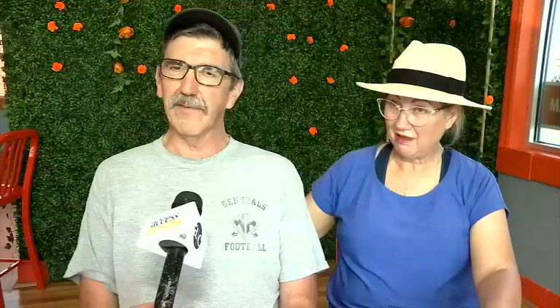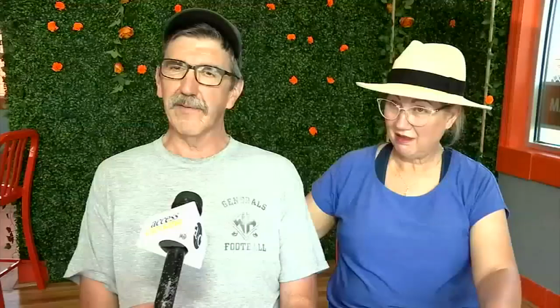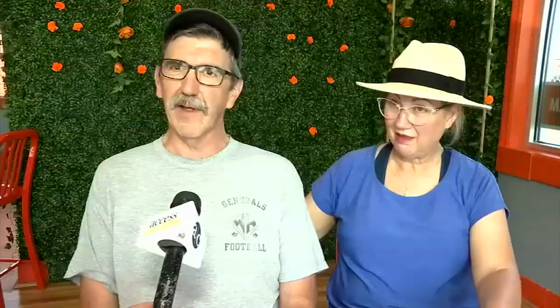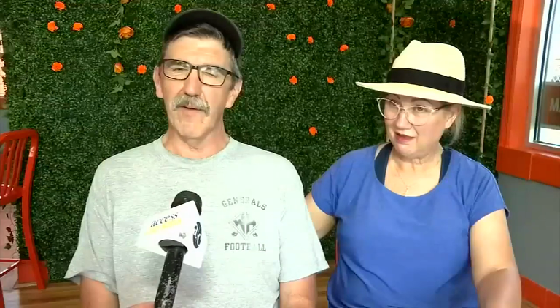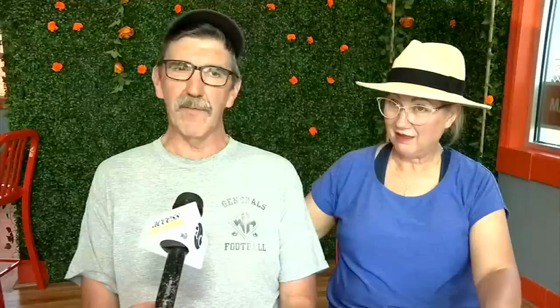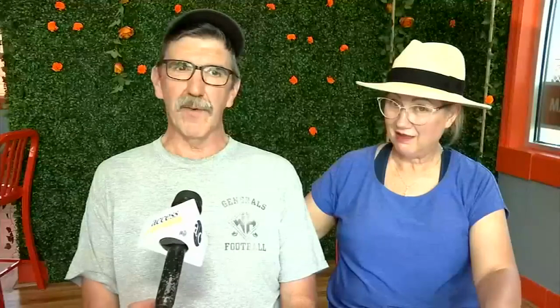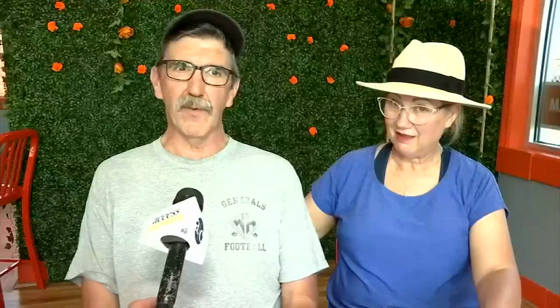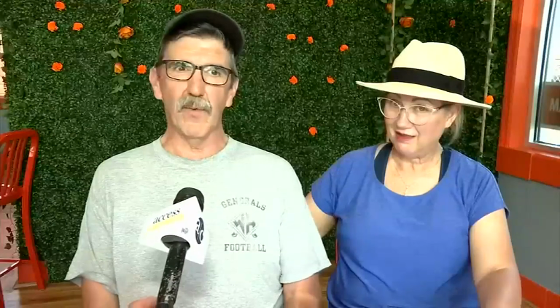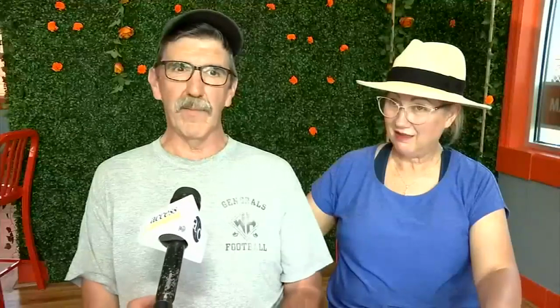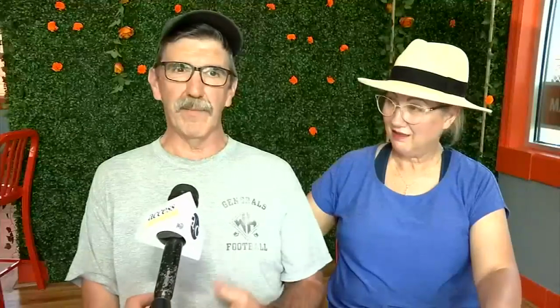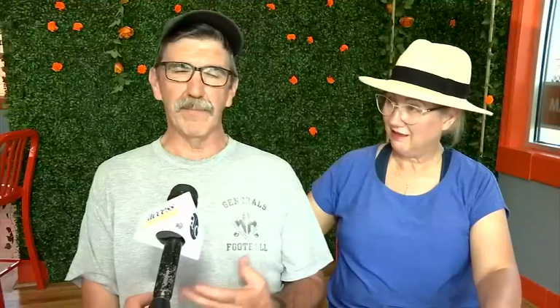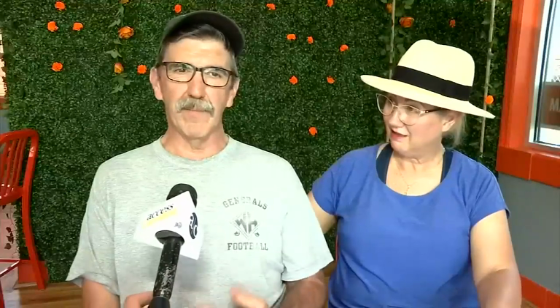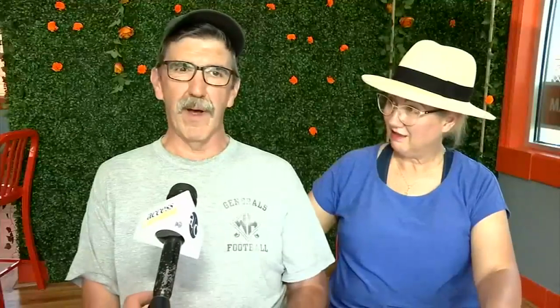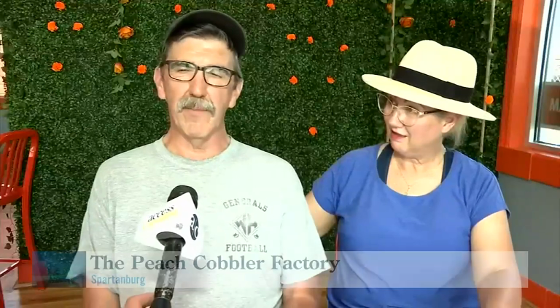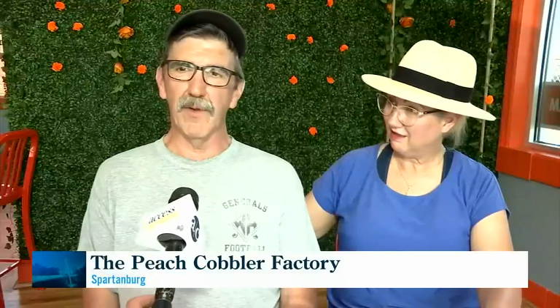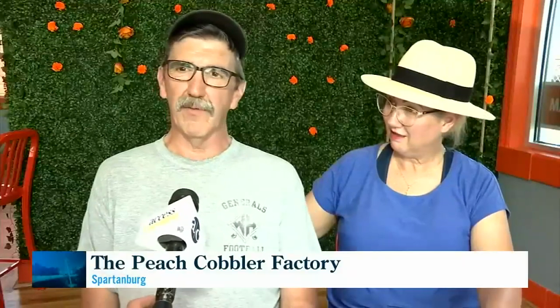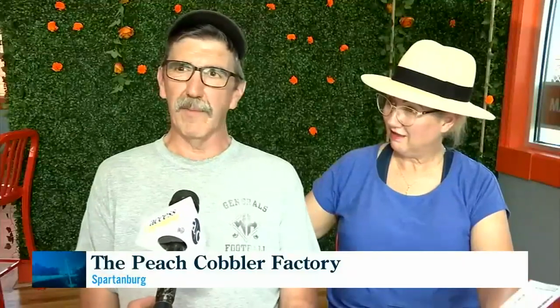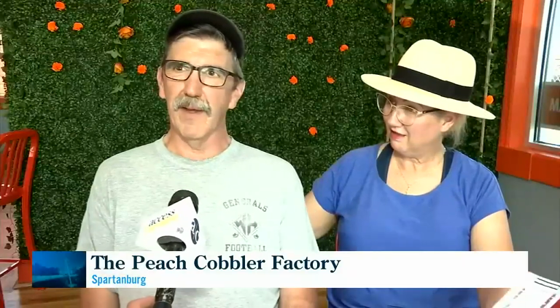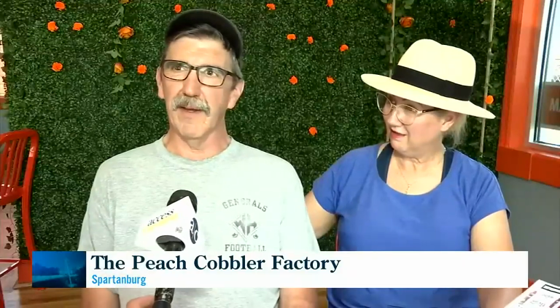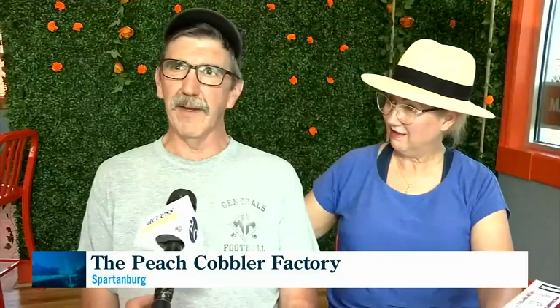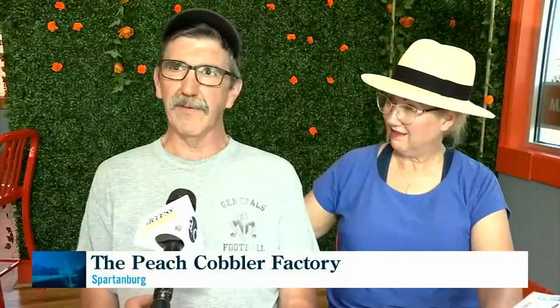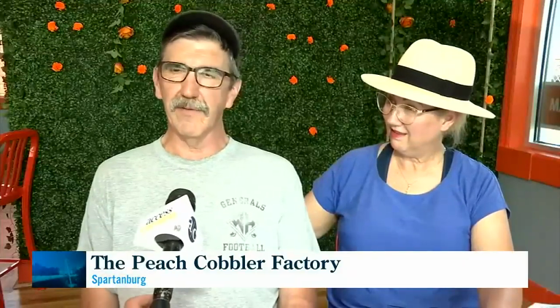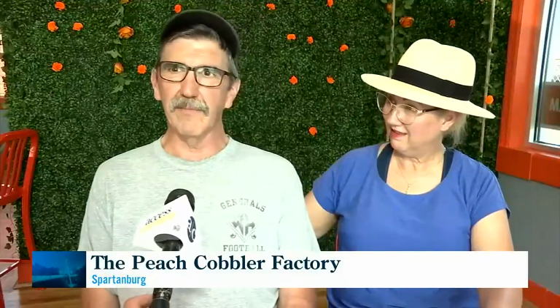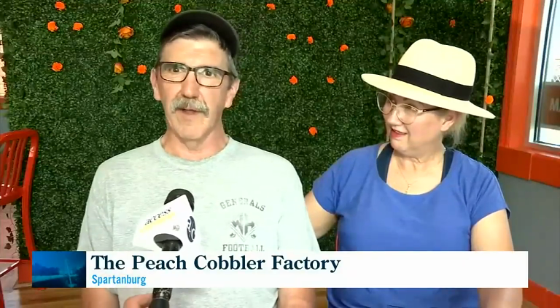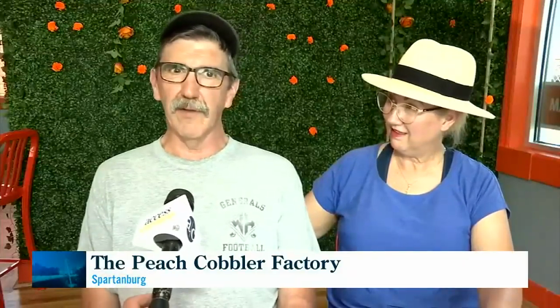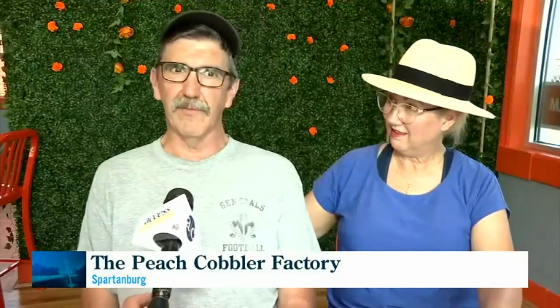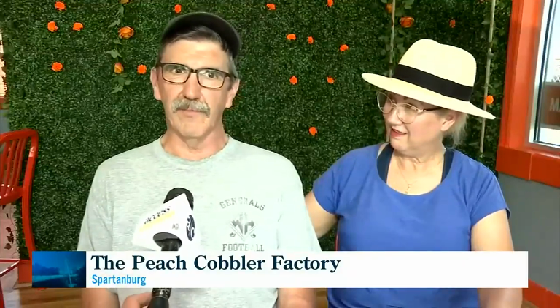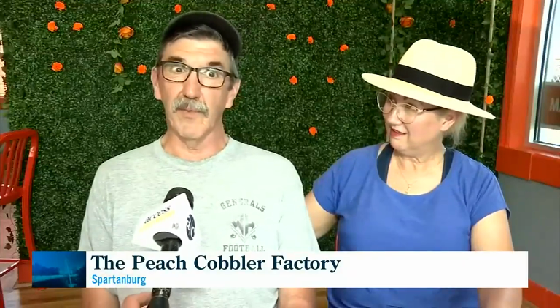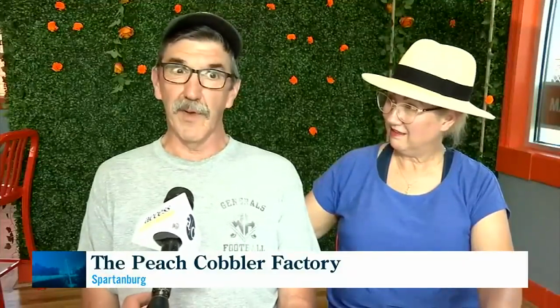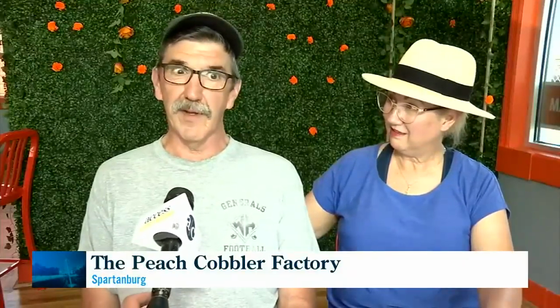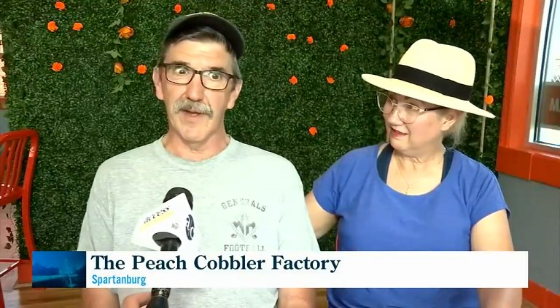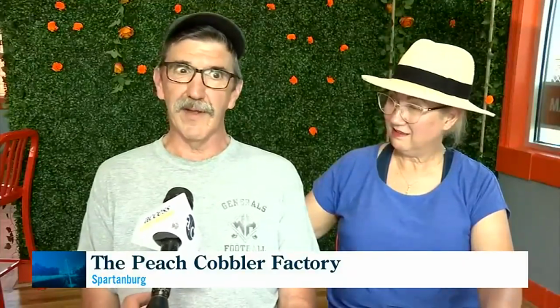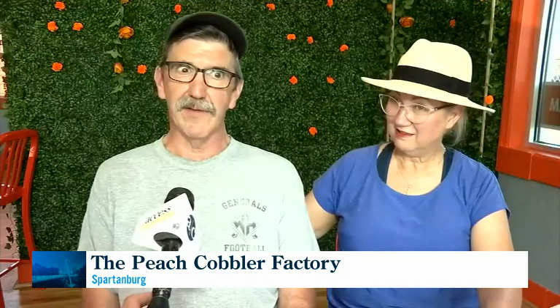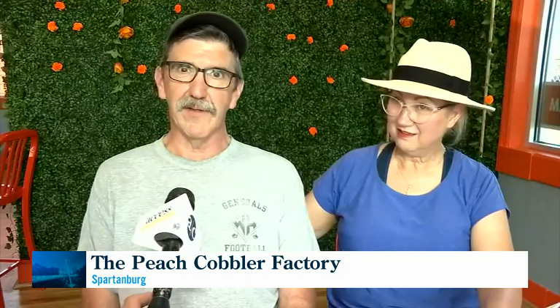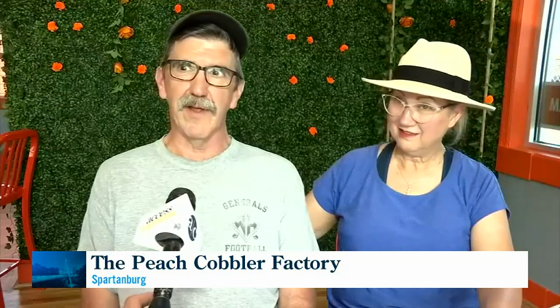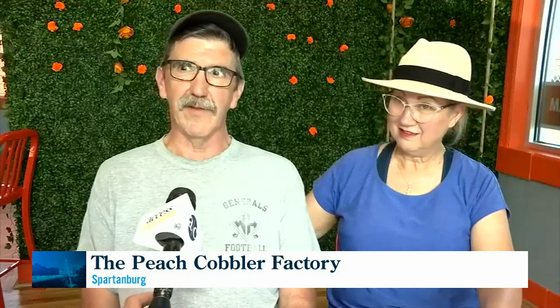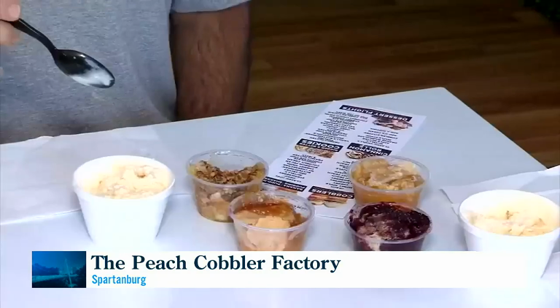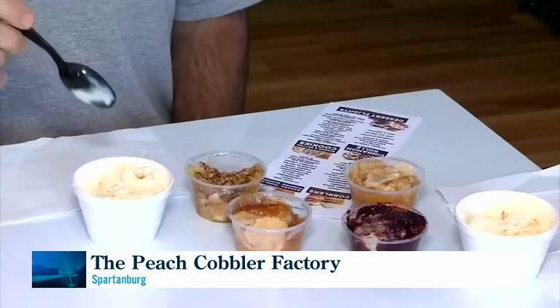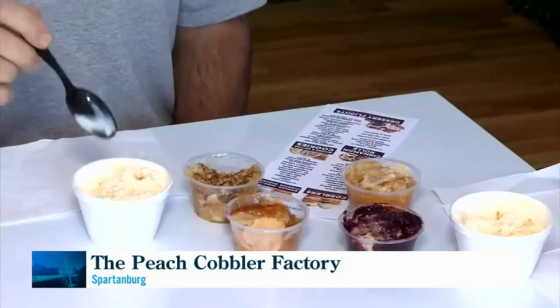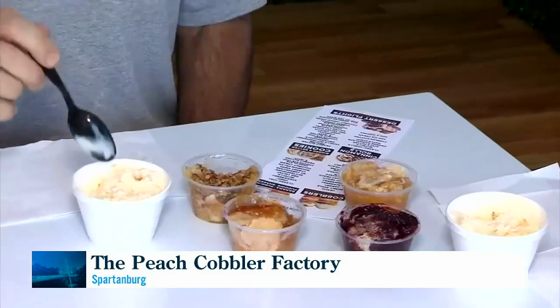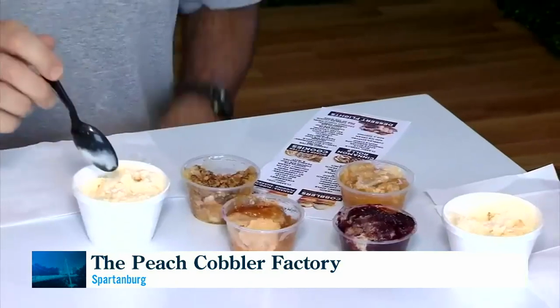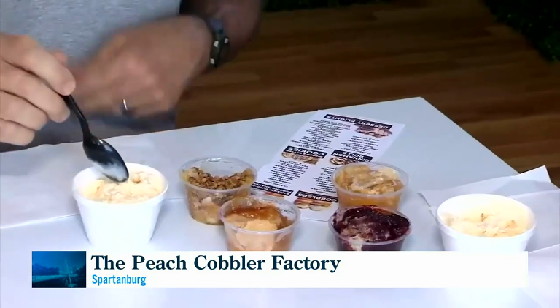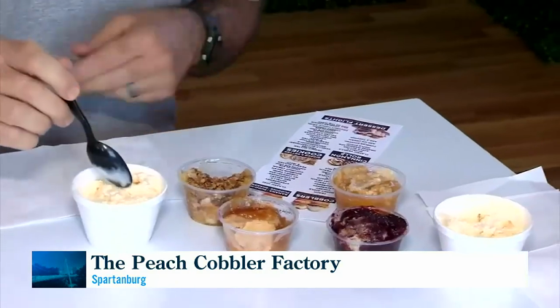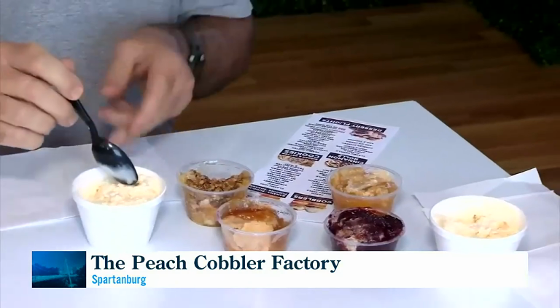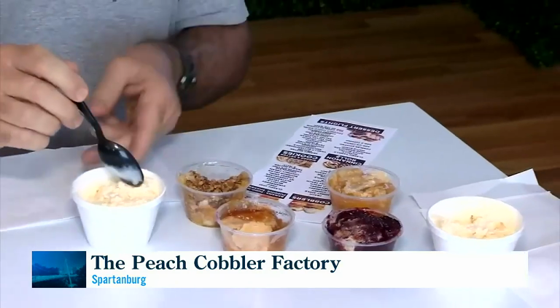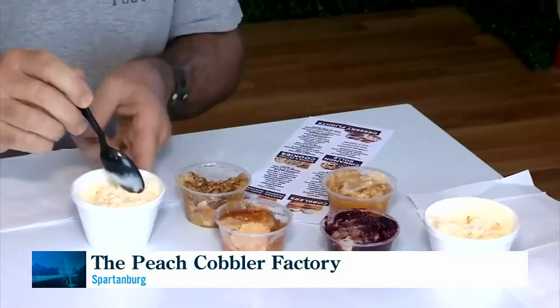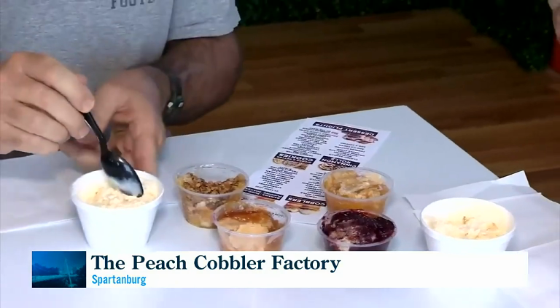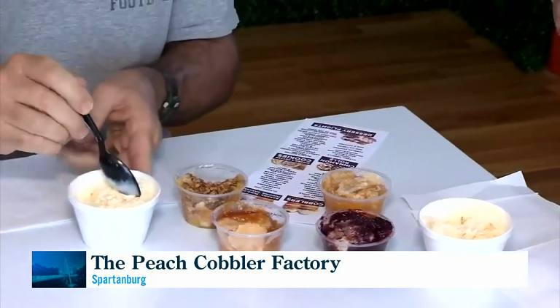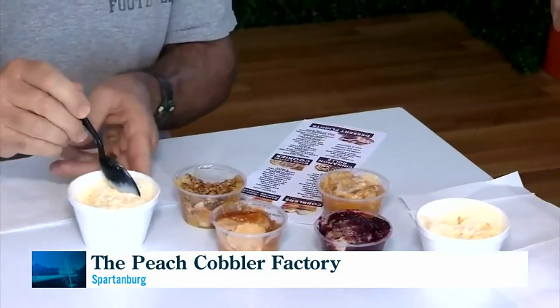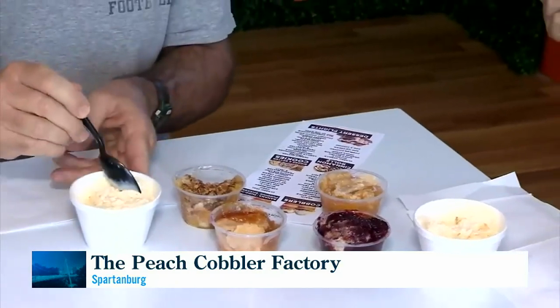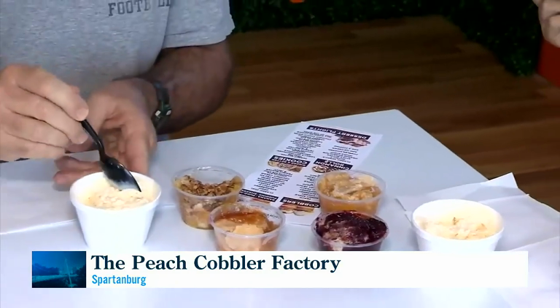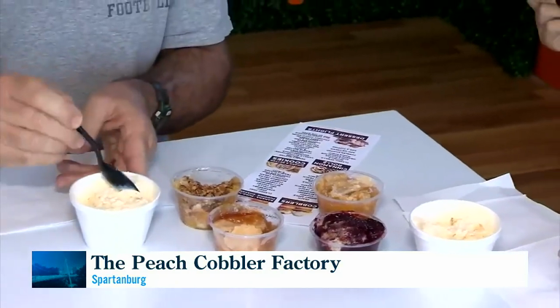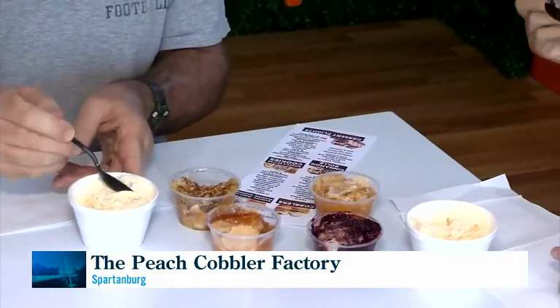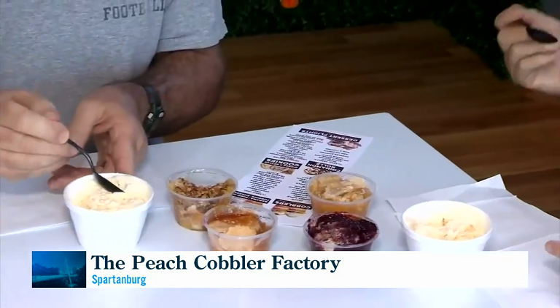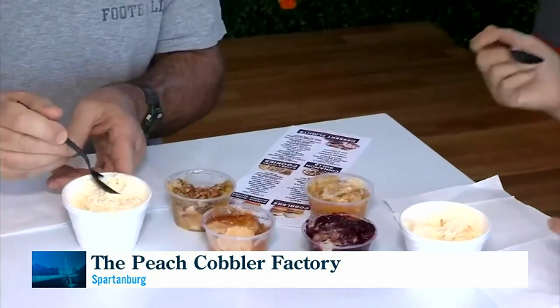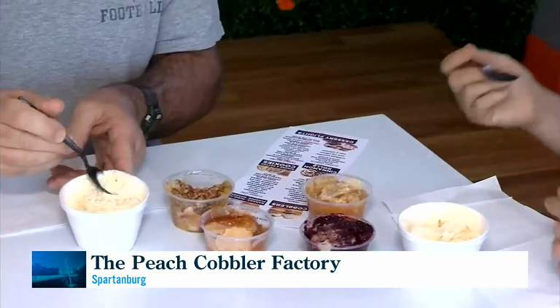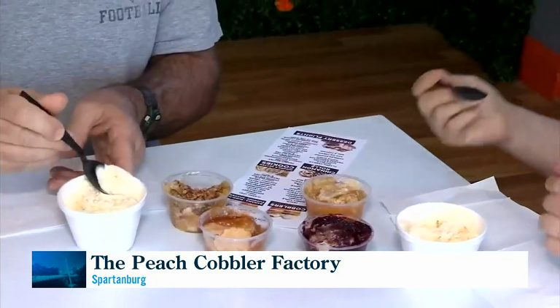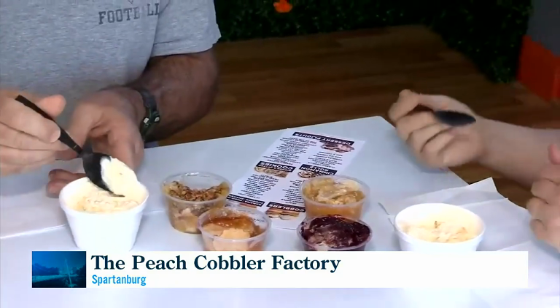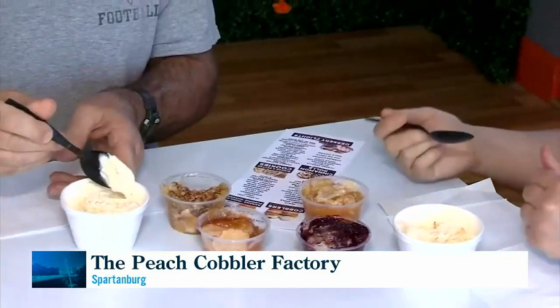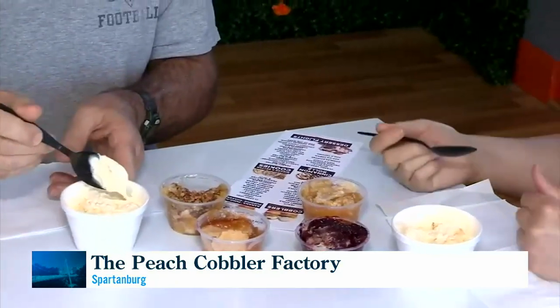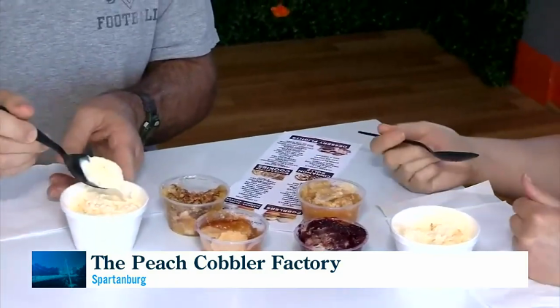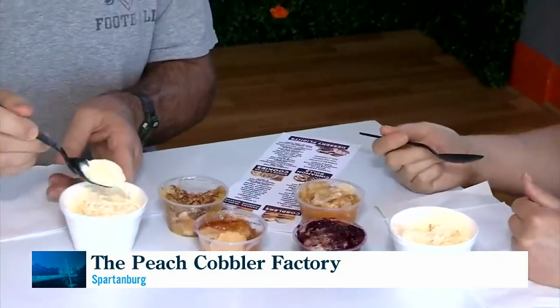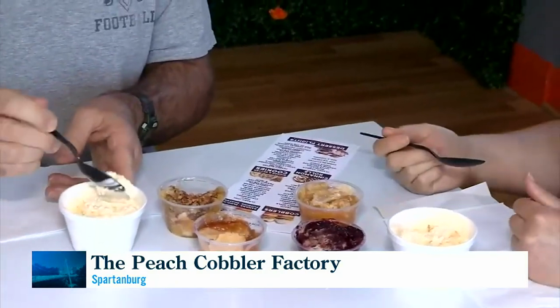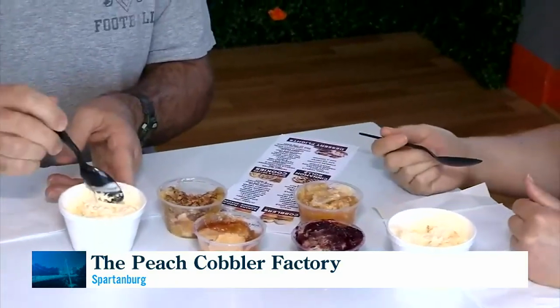I remember the way mom used to make it — that's the way it tastes. It tastes really good, especially with the ice cream. You gotta have ice cream with peach cobbler.